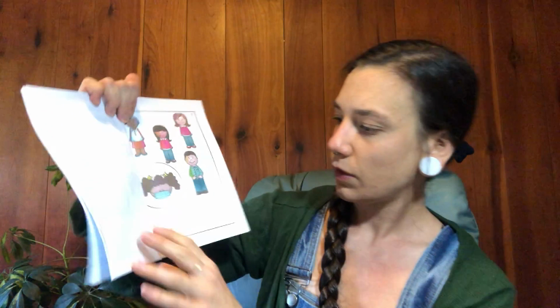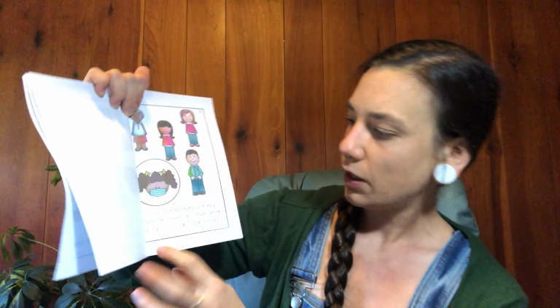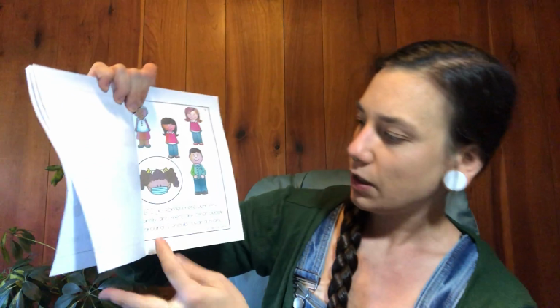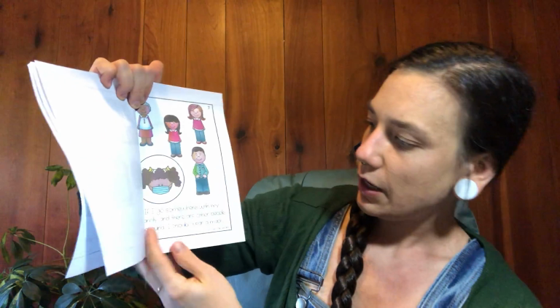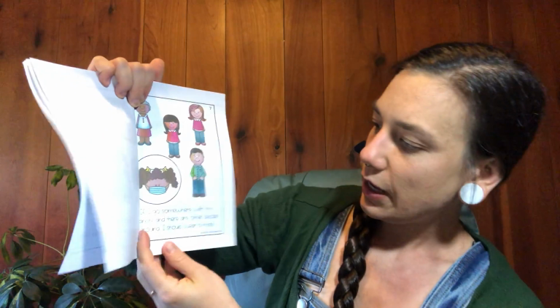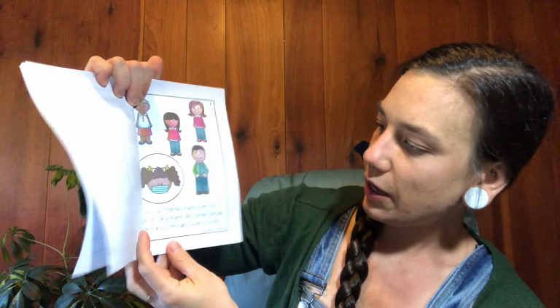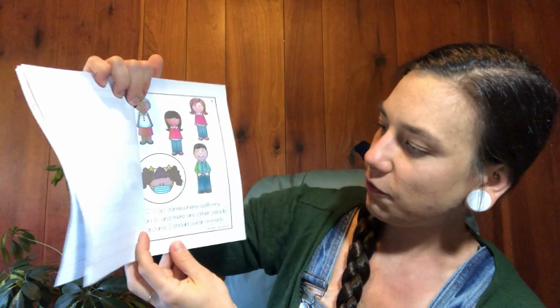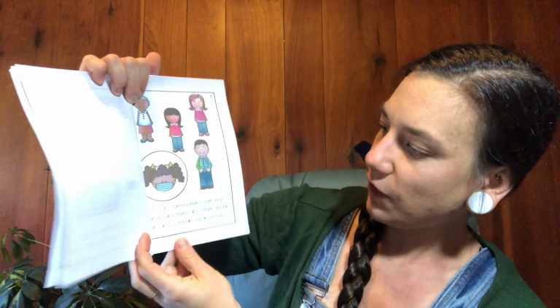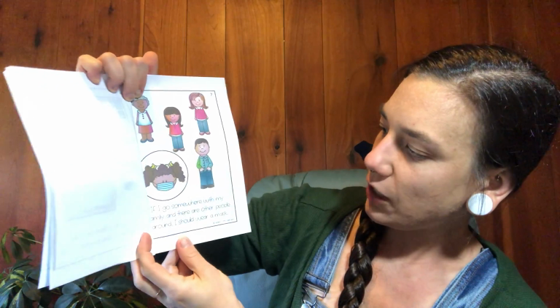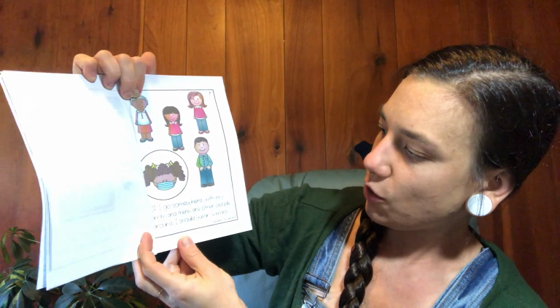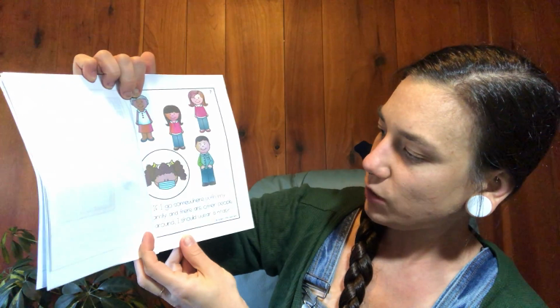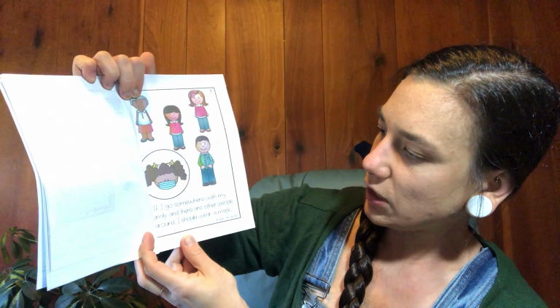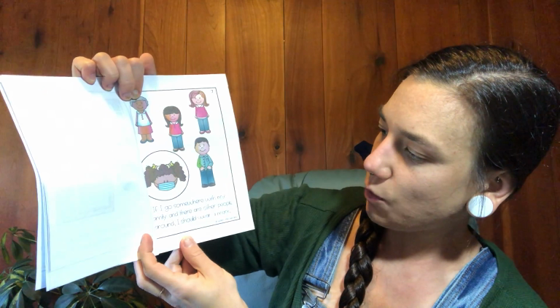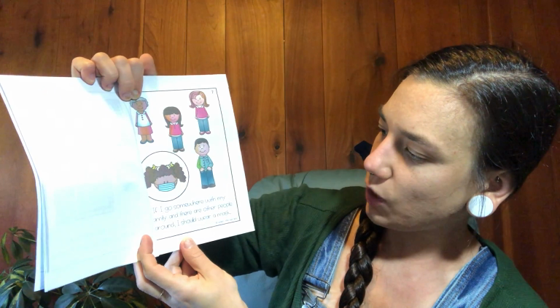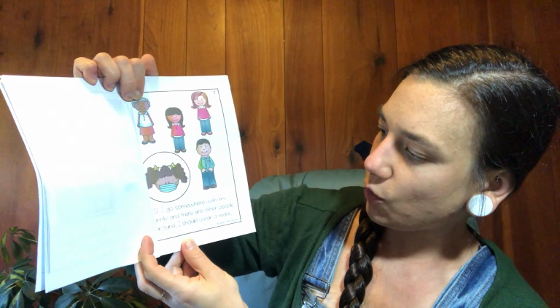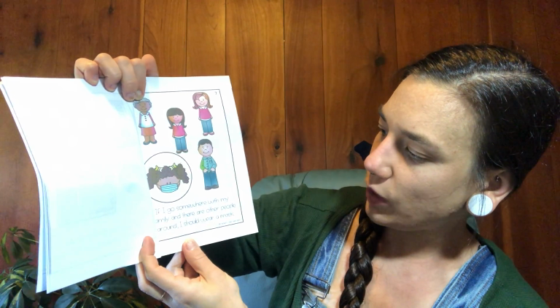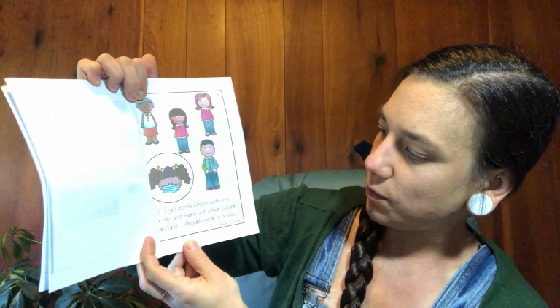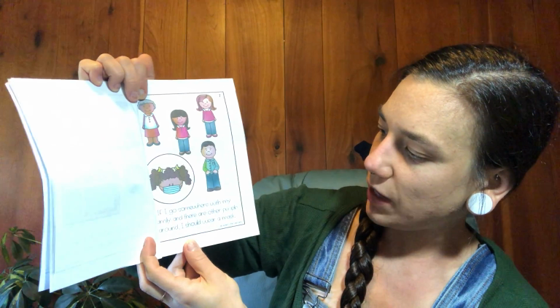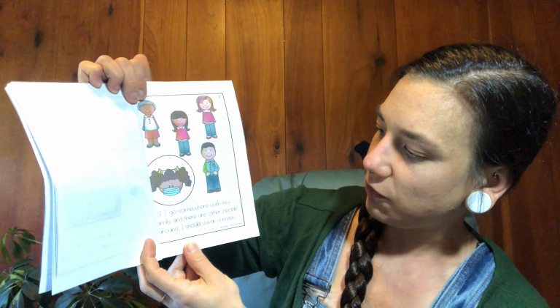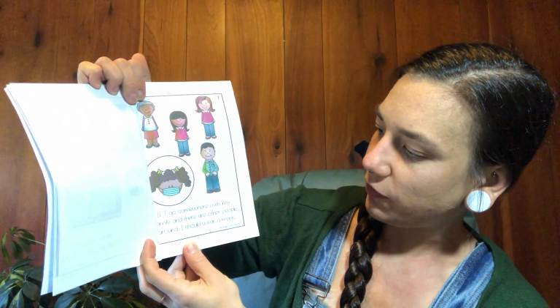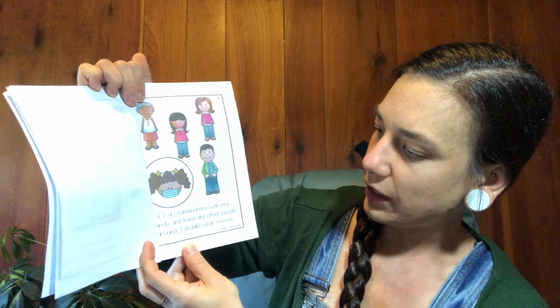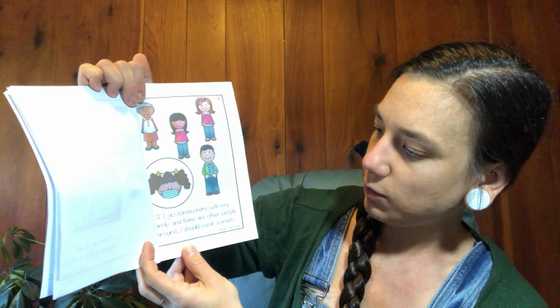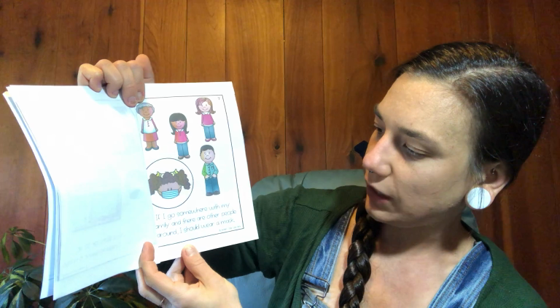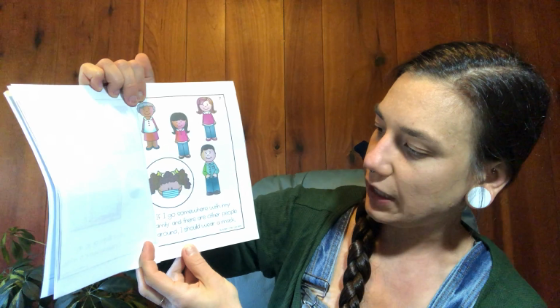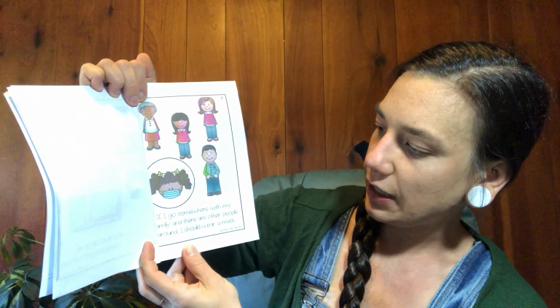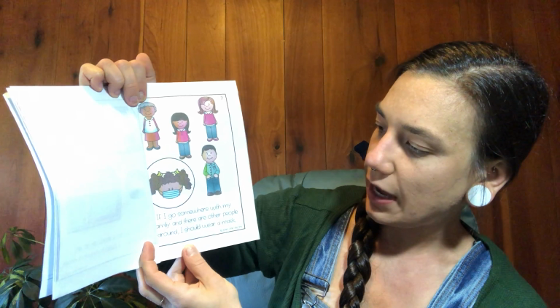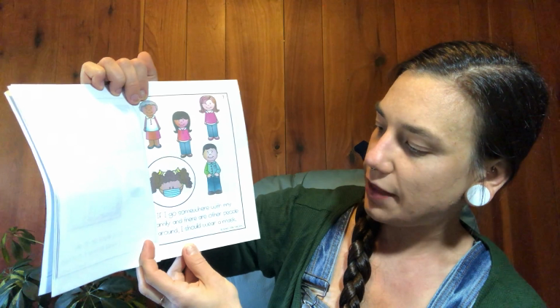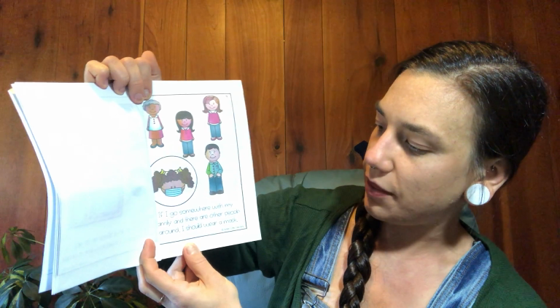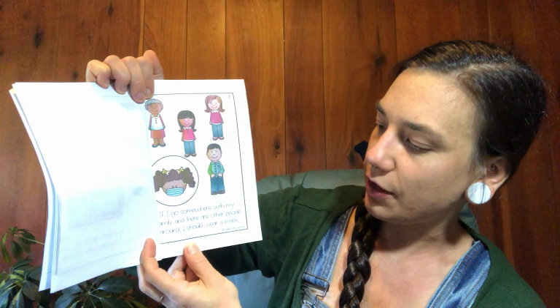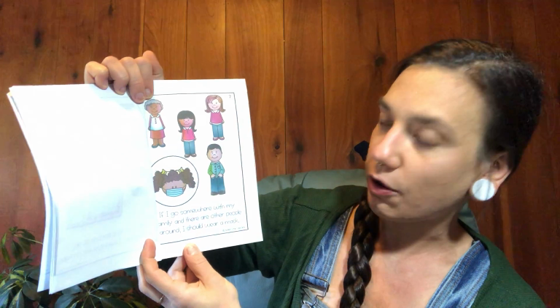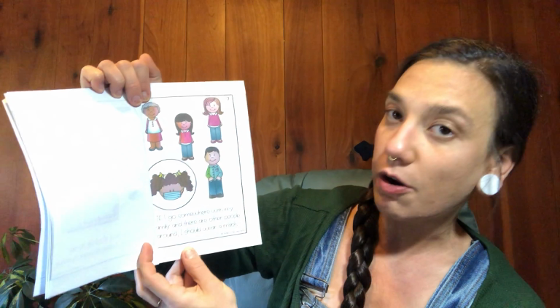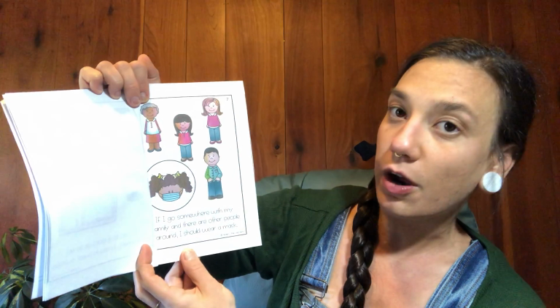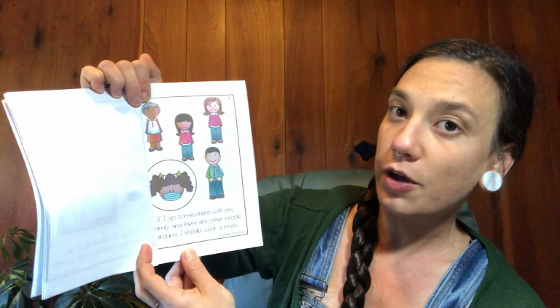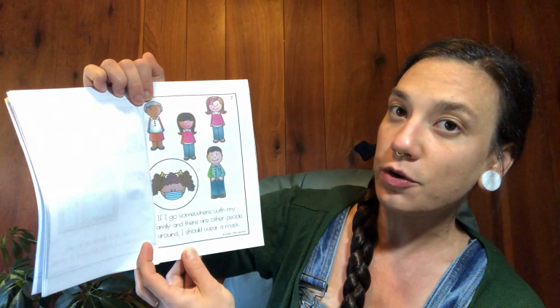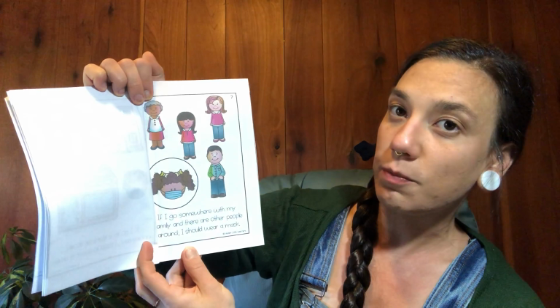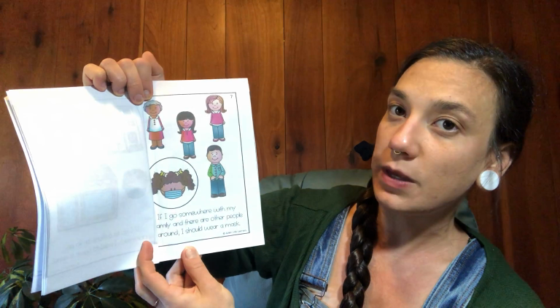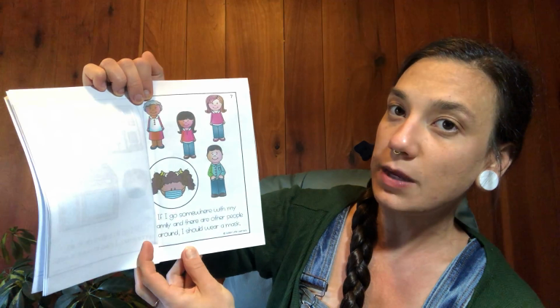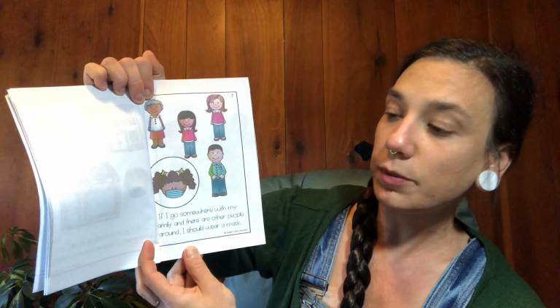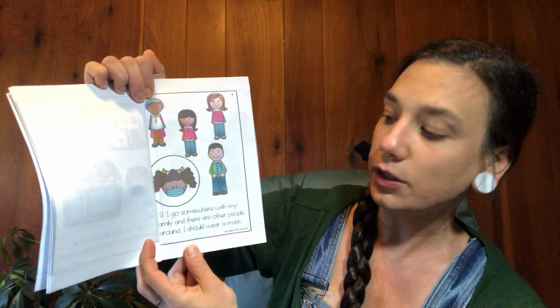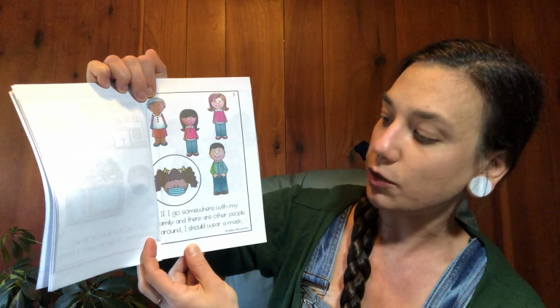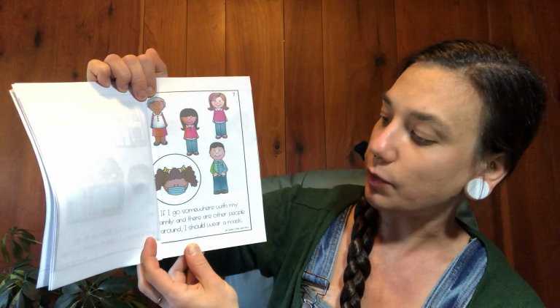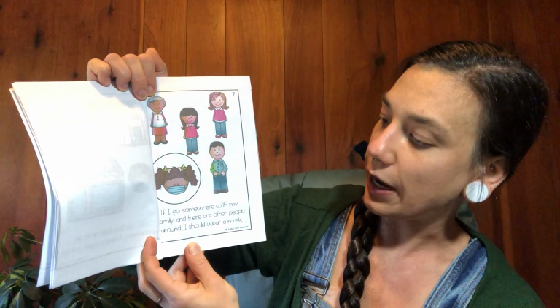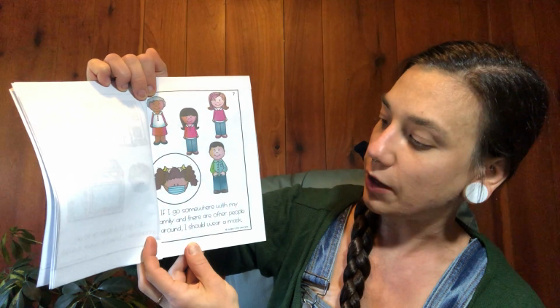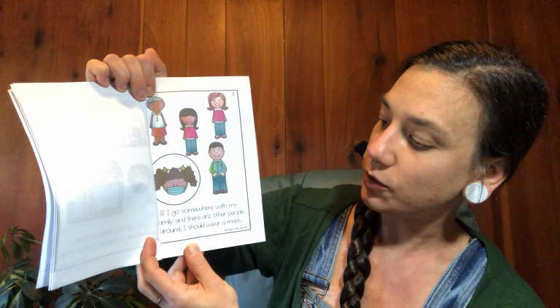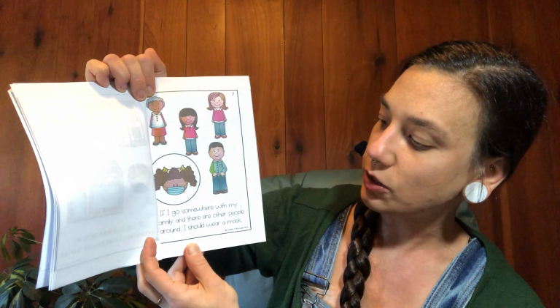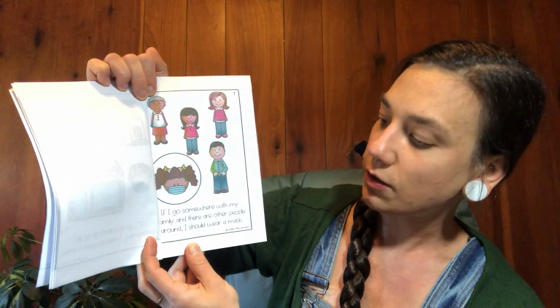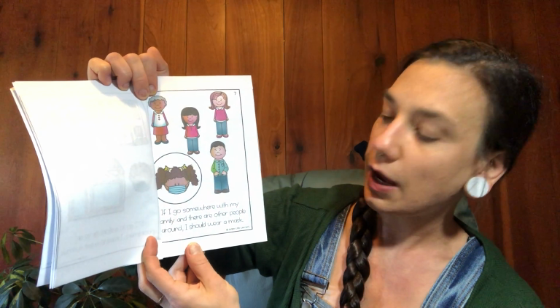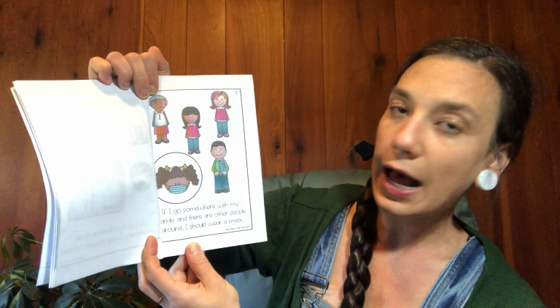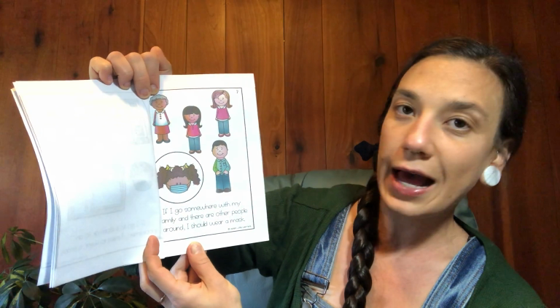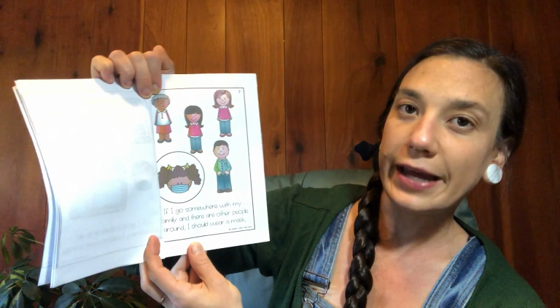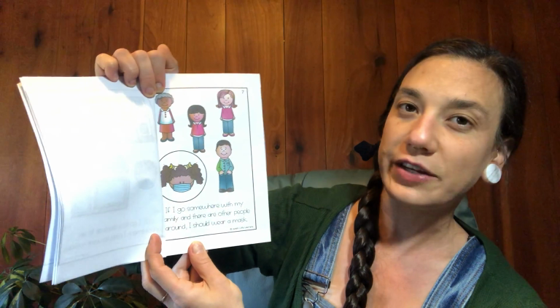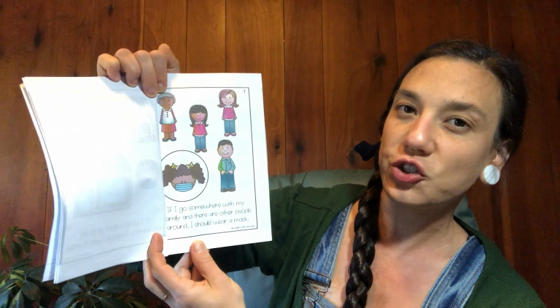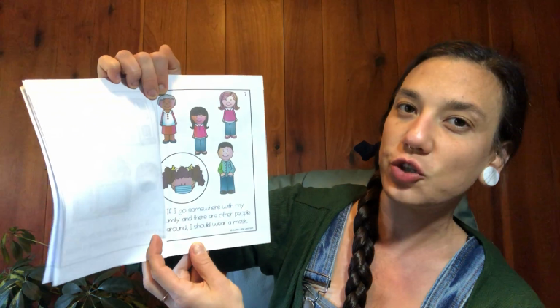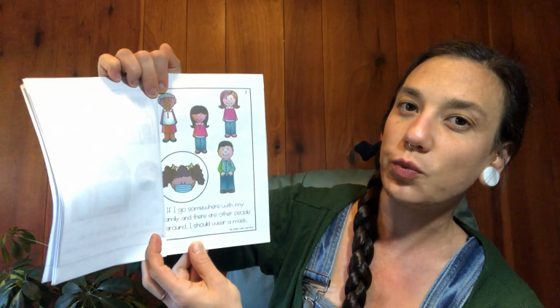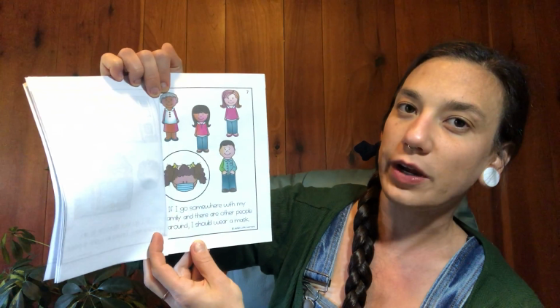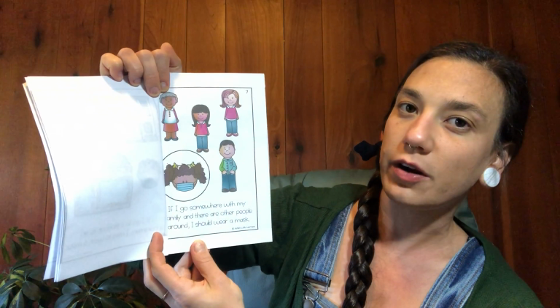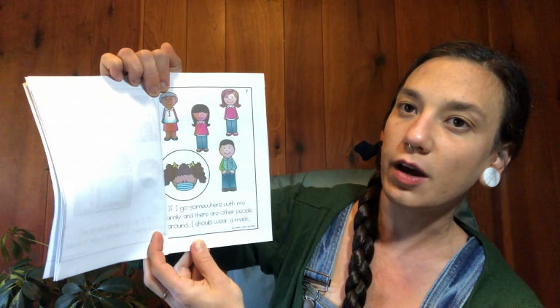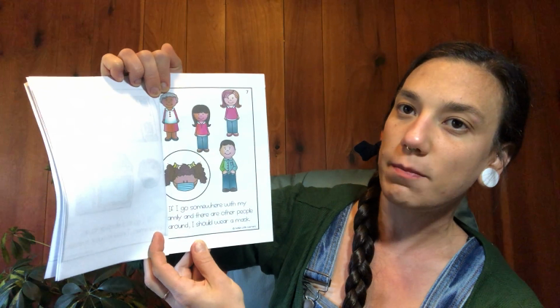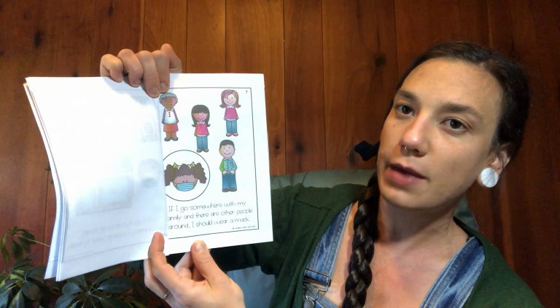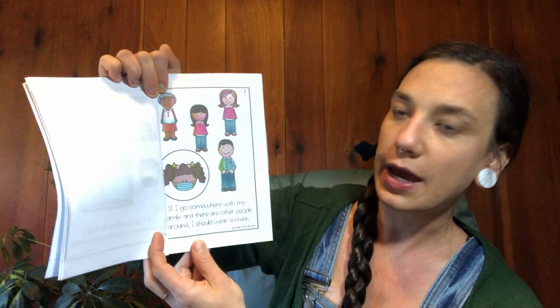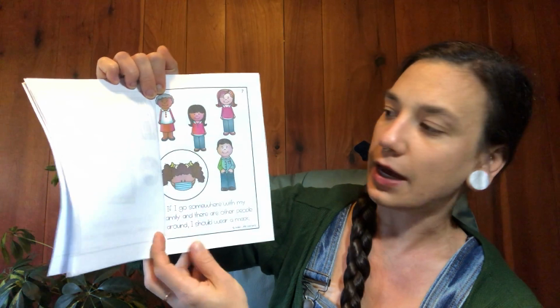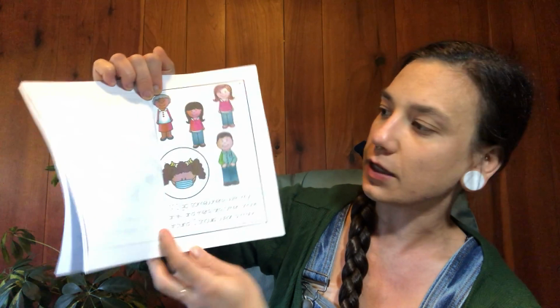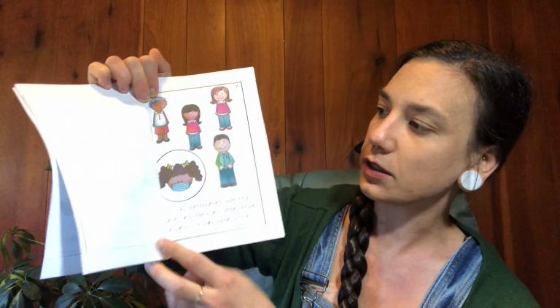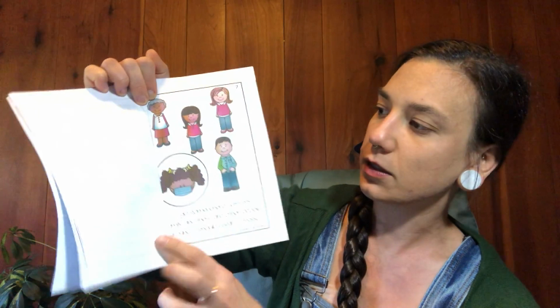If I go somewhere with my family and there are other people around, I should wear a mask.